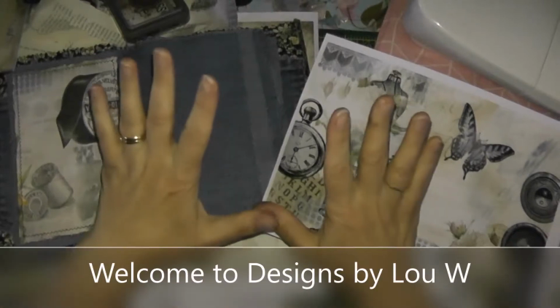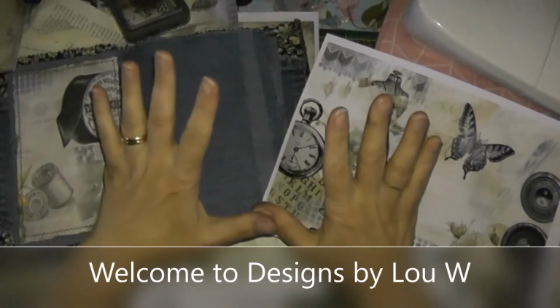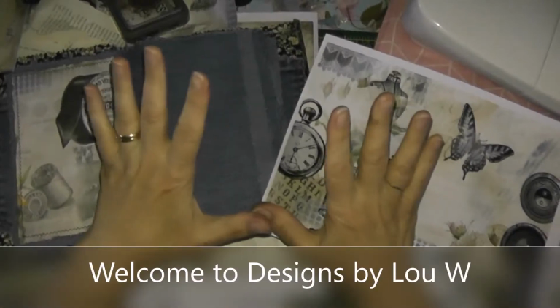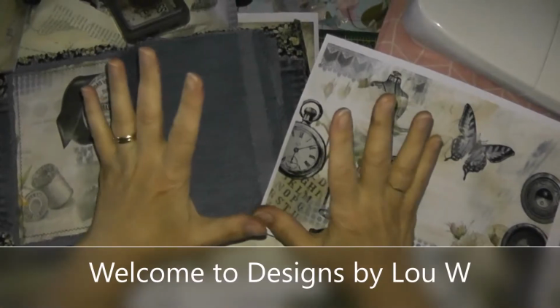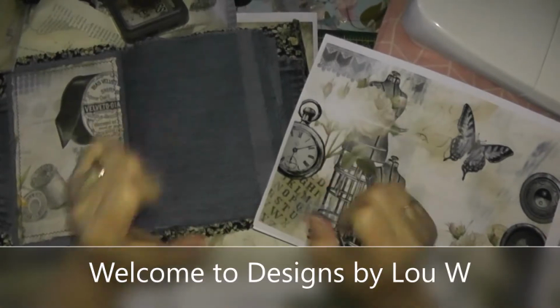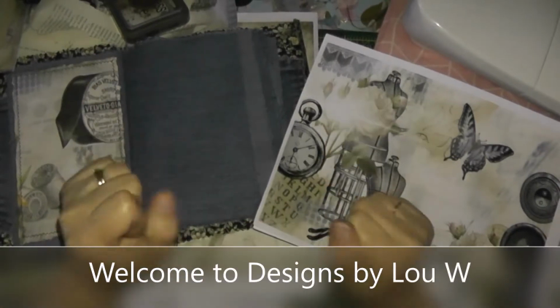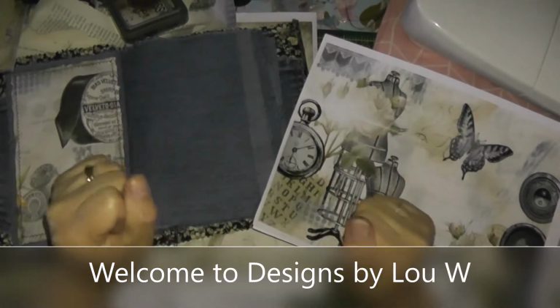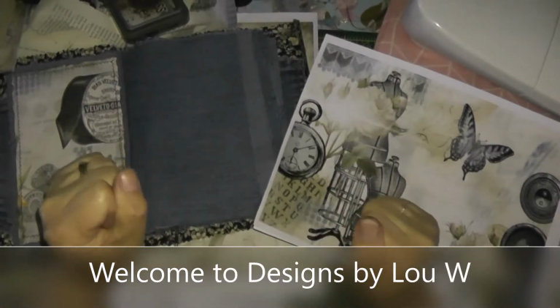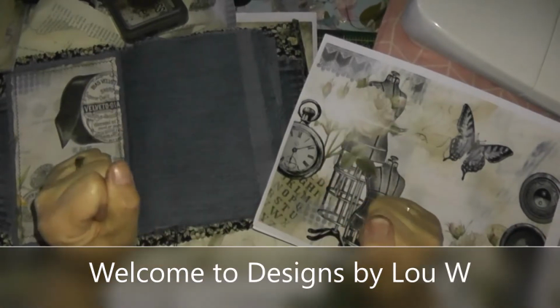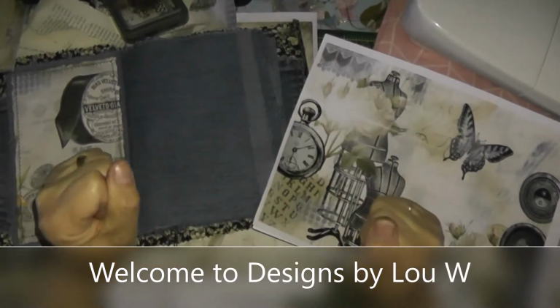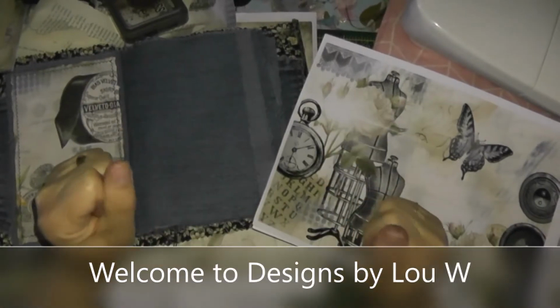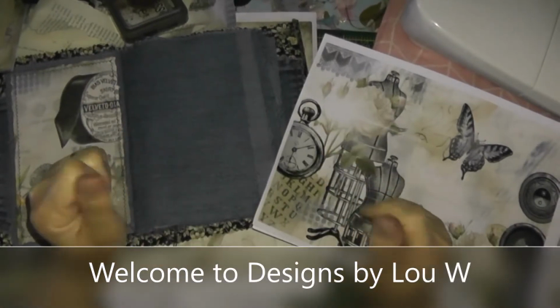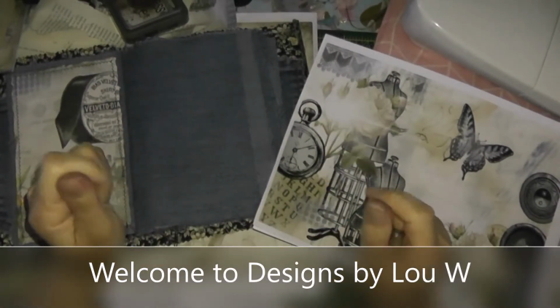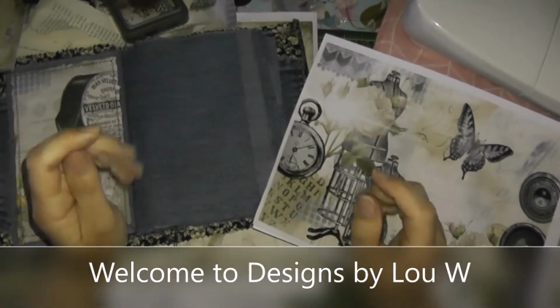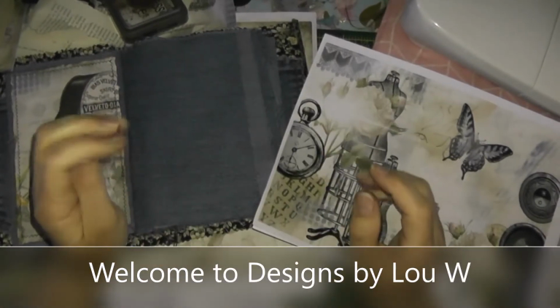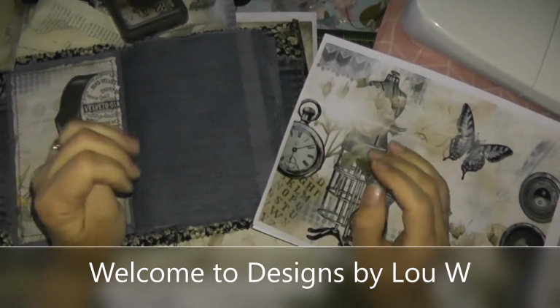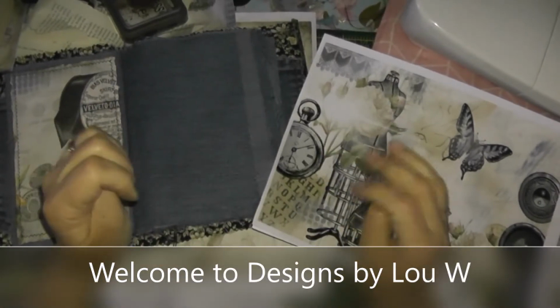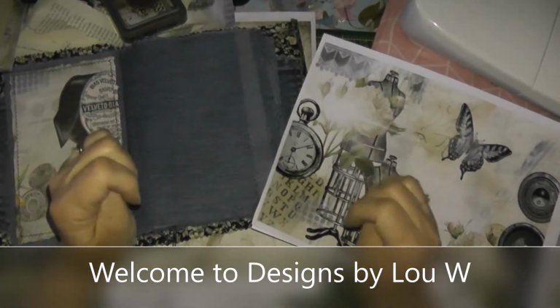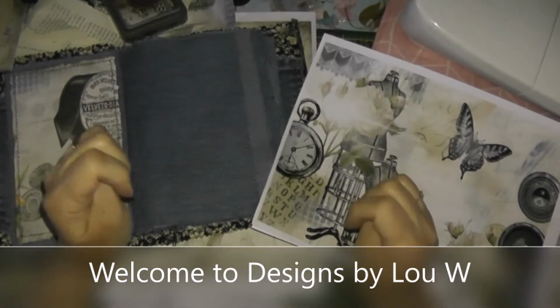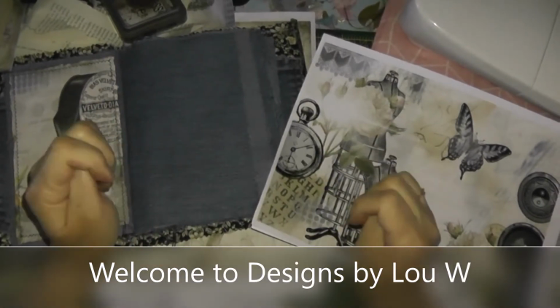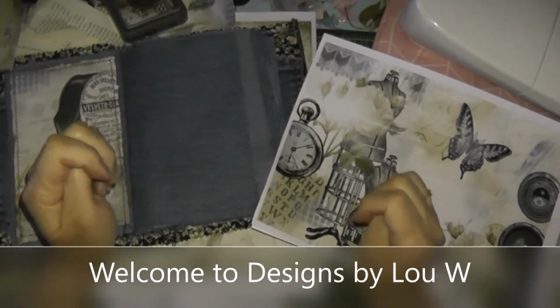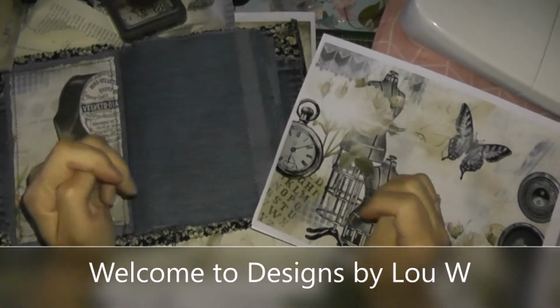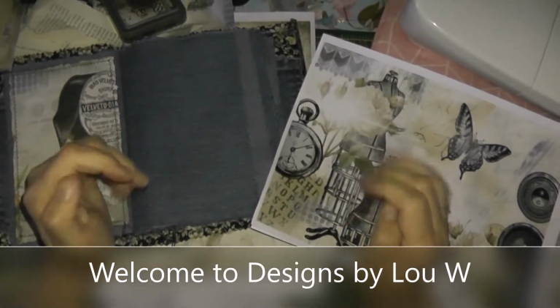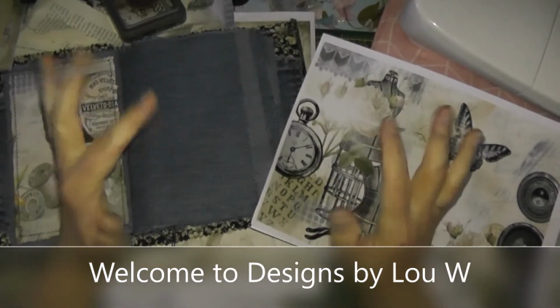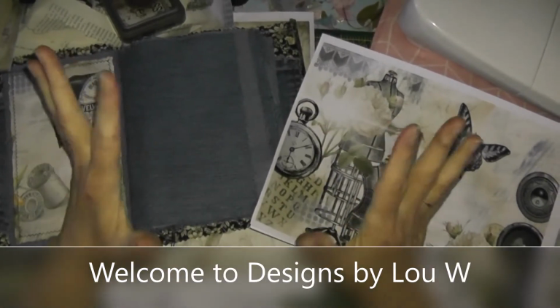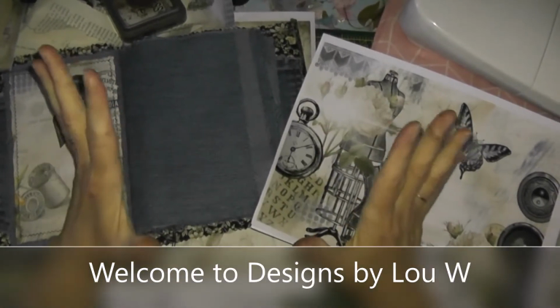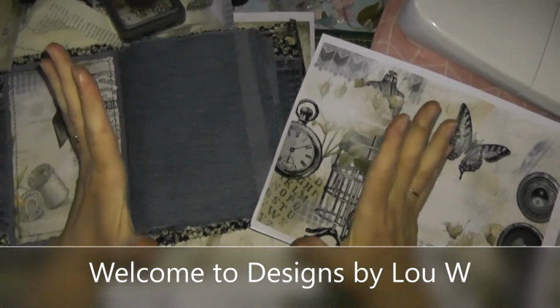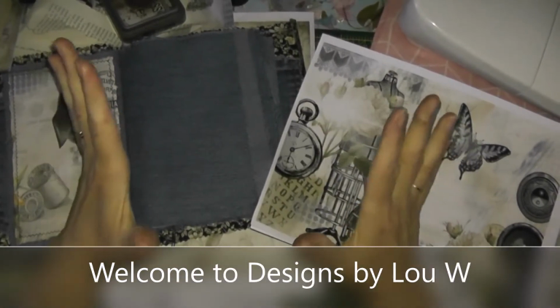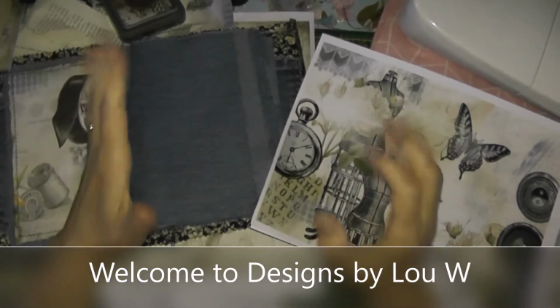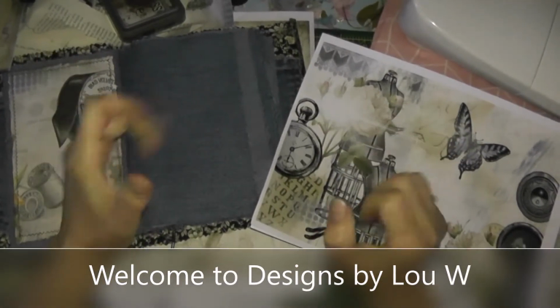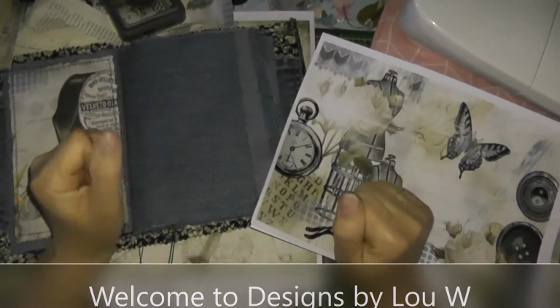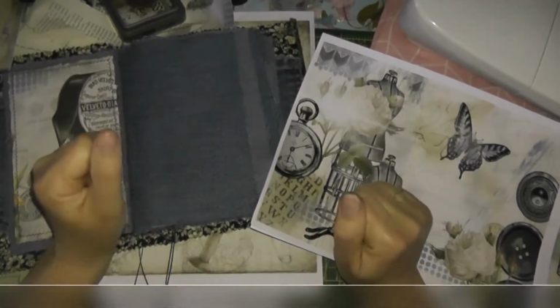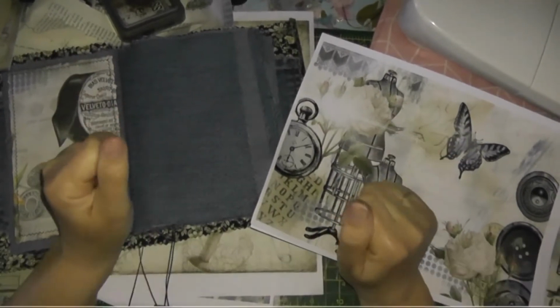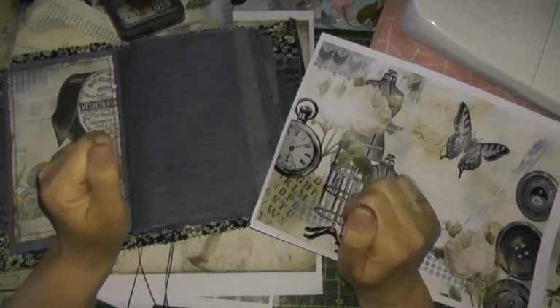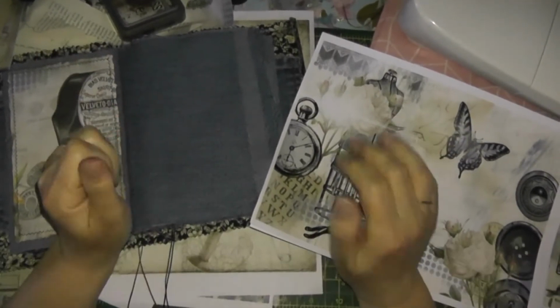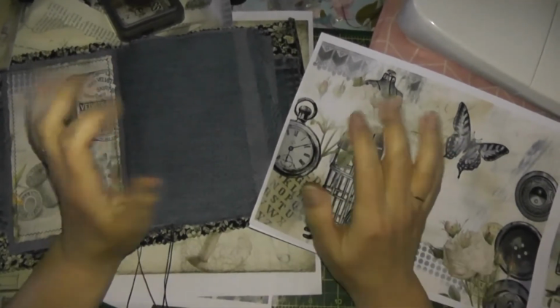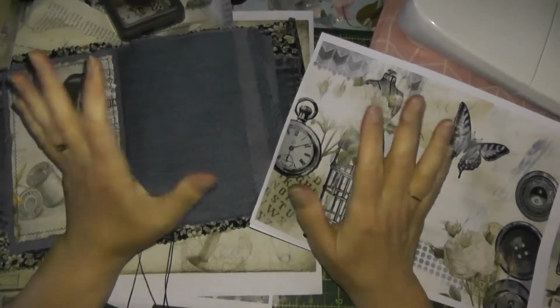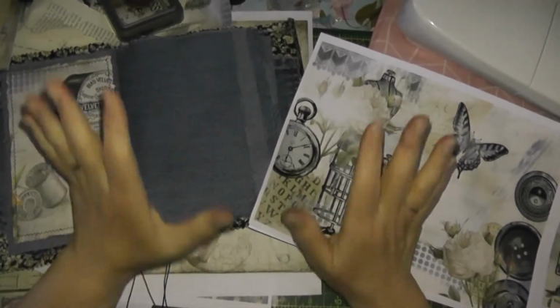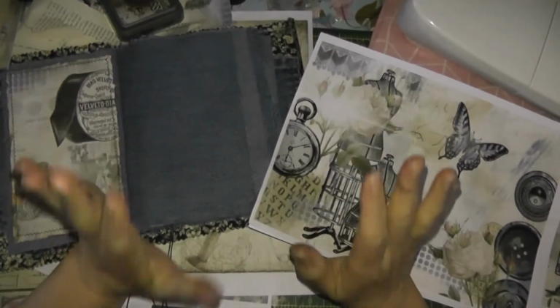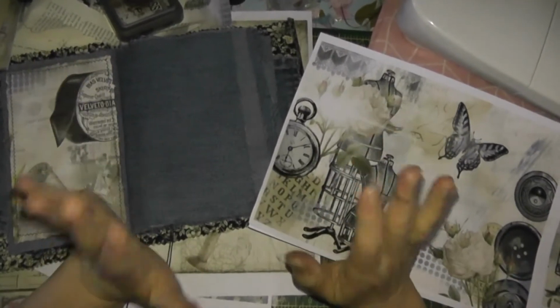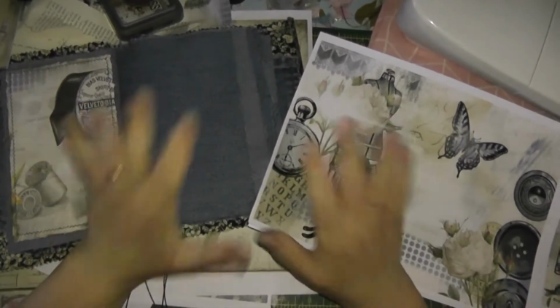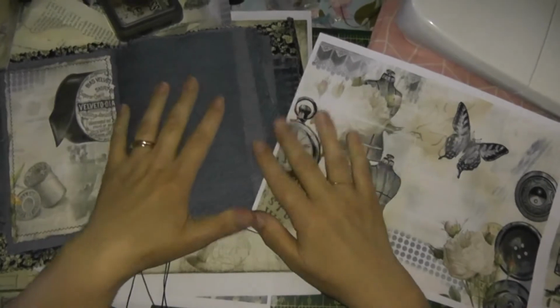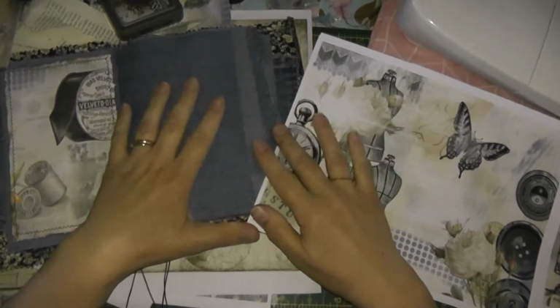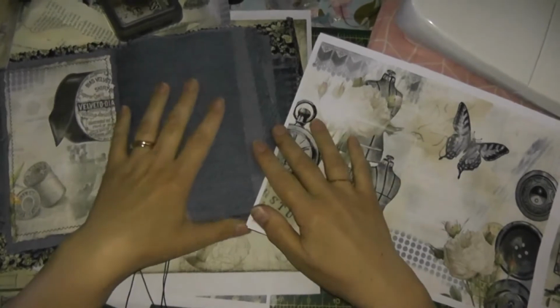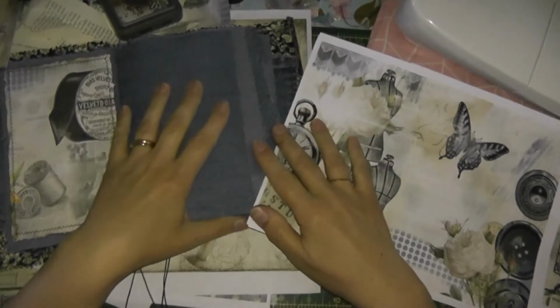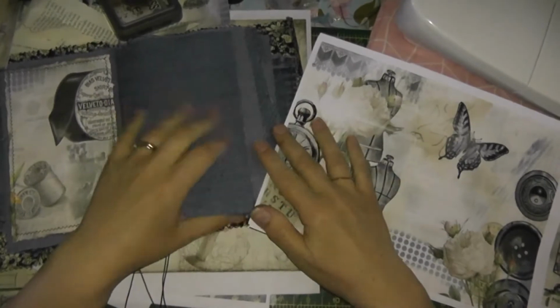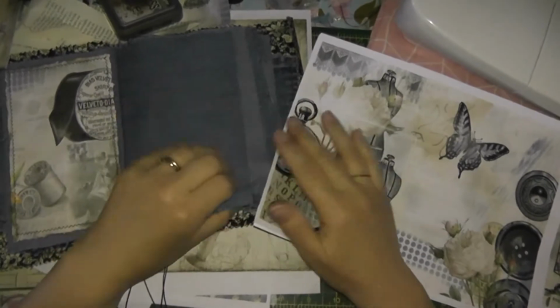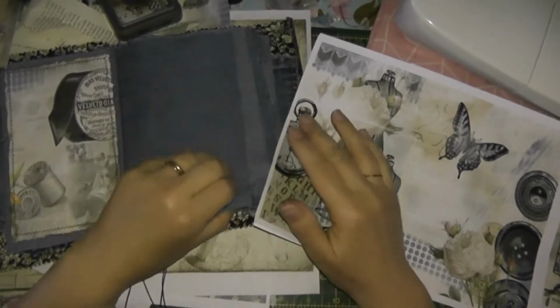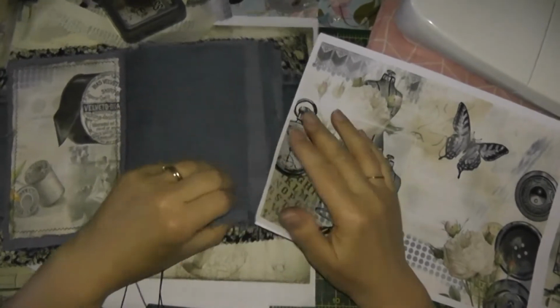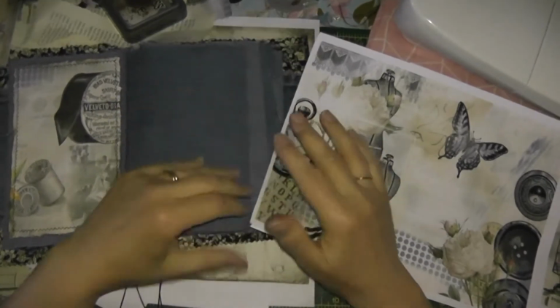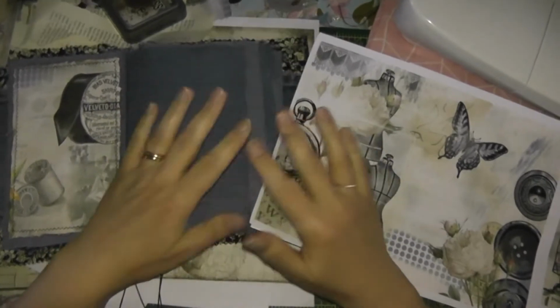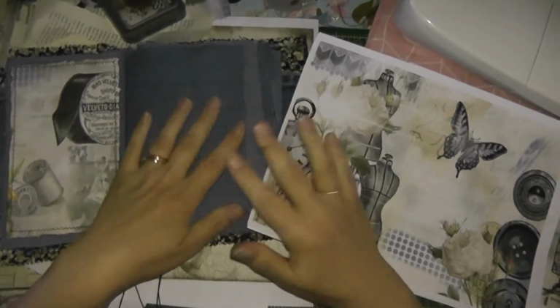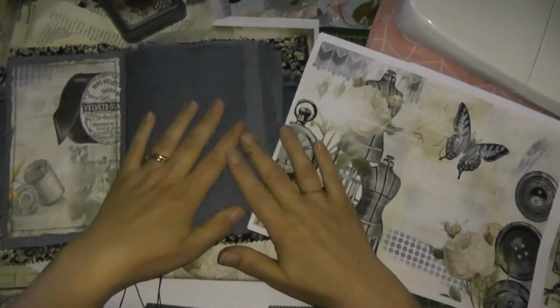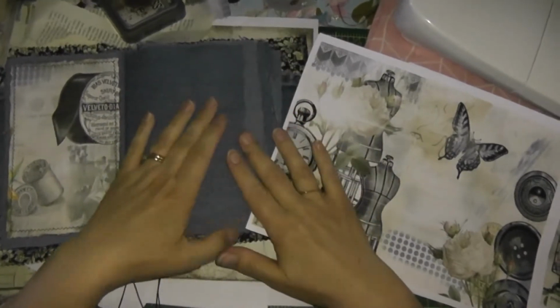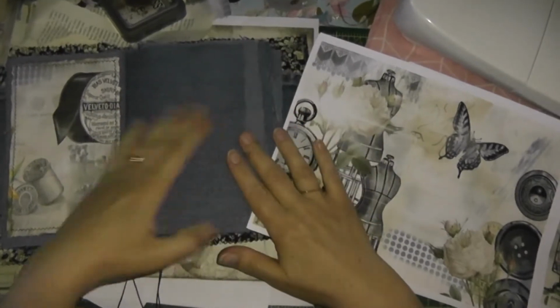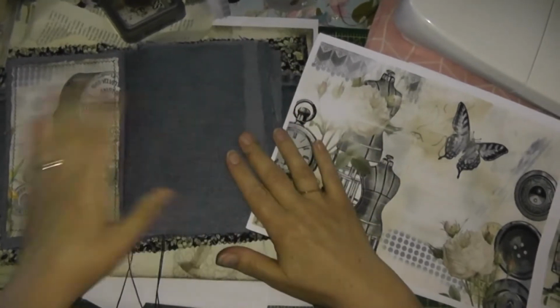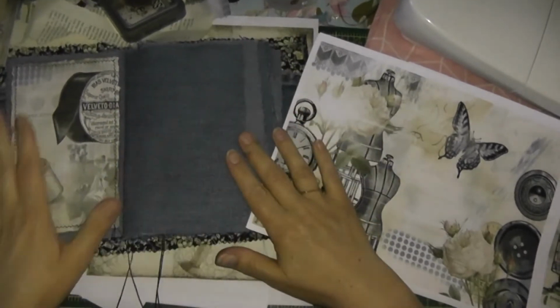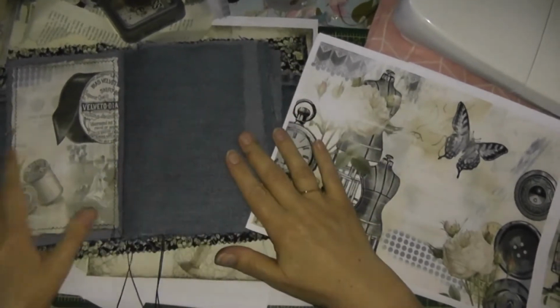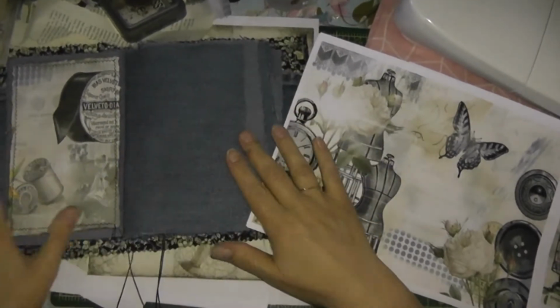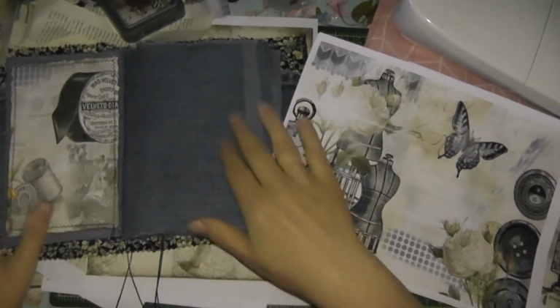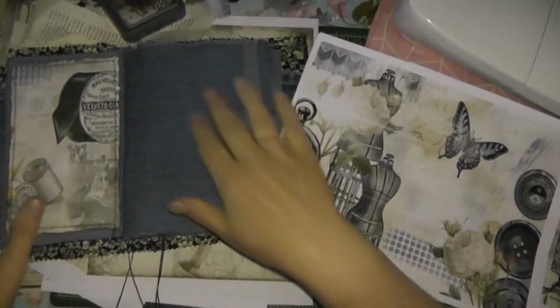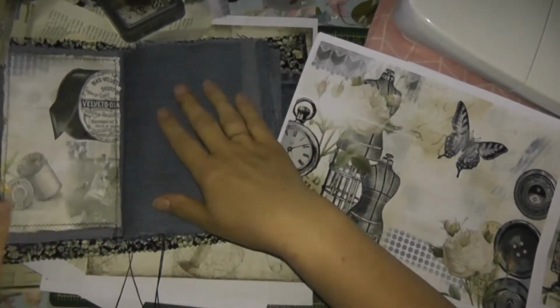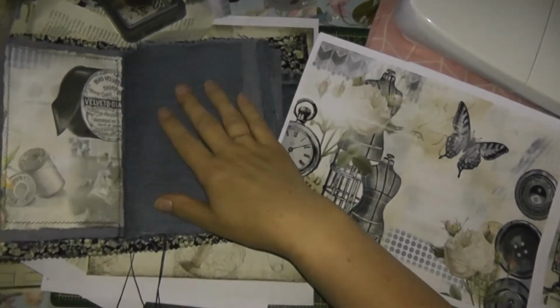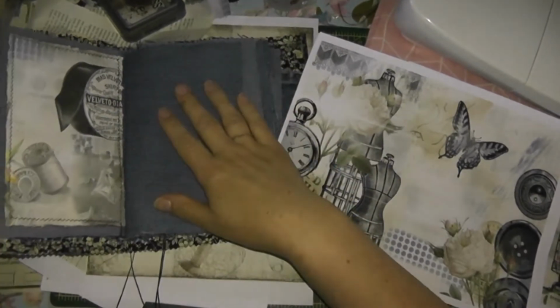Hiya, it's Louise from Designs by Louie W. Welcome back. I started doing this journal — the fabric journal.